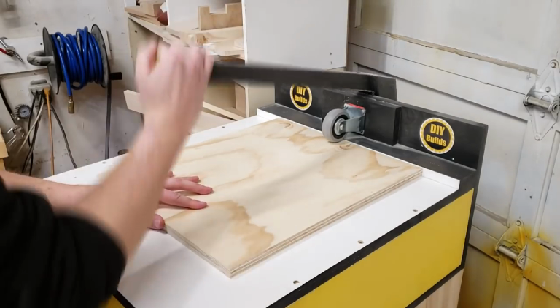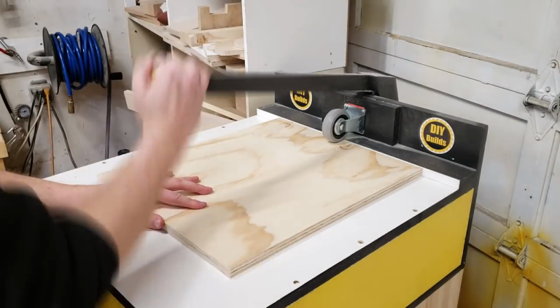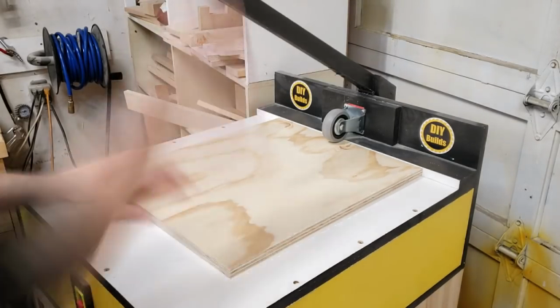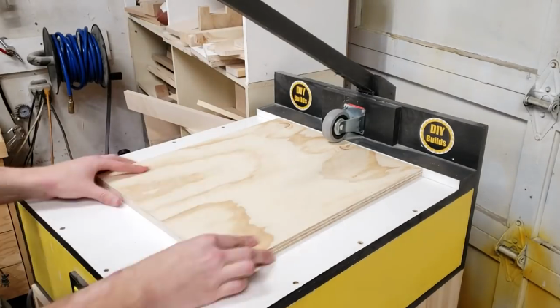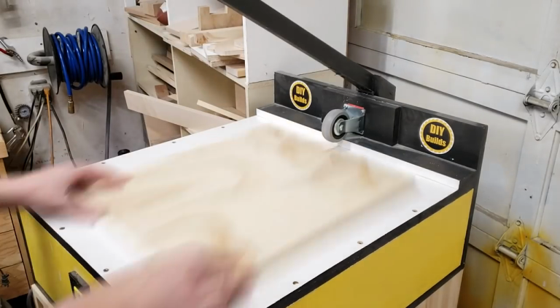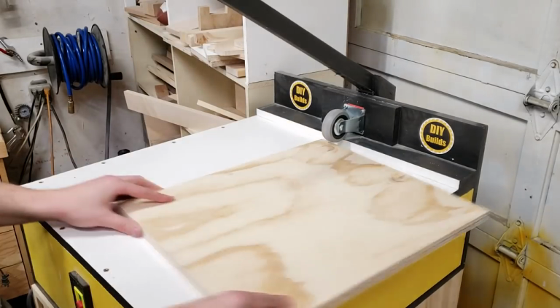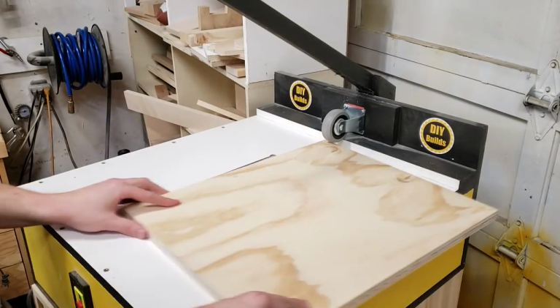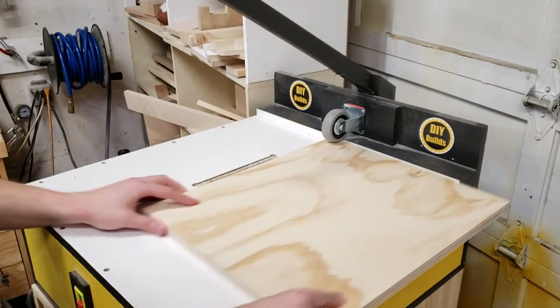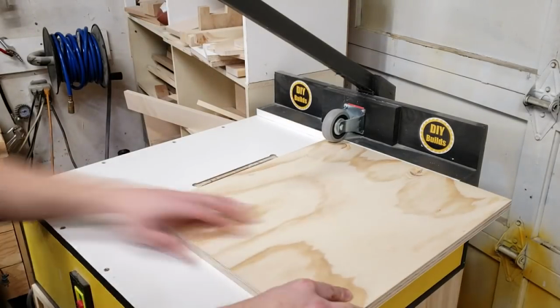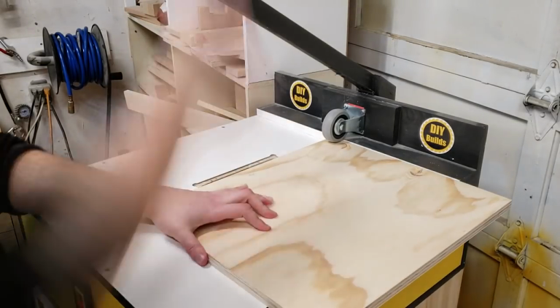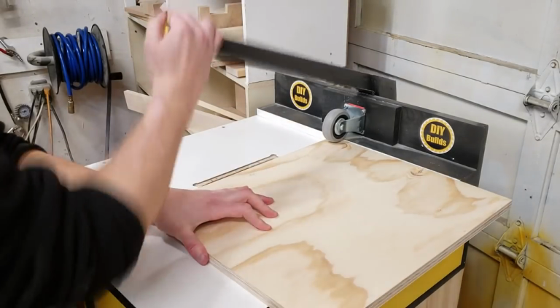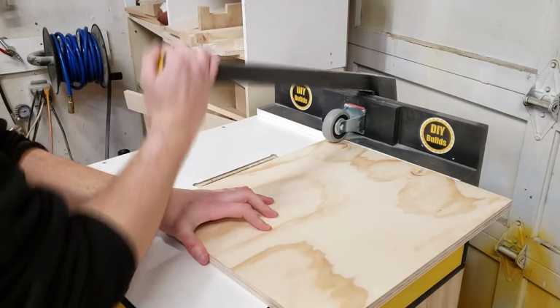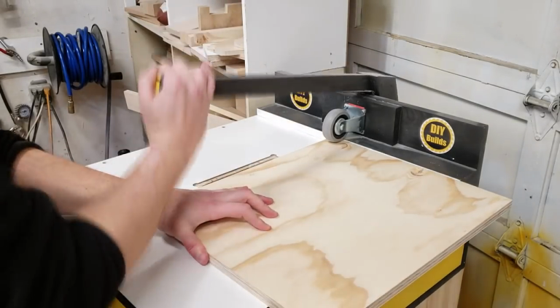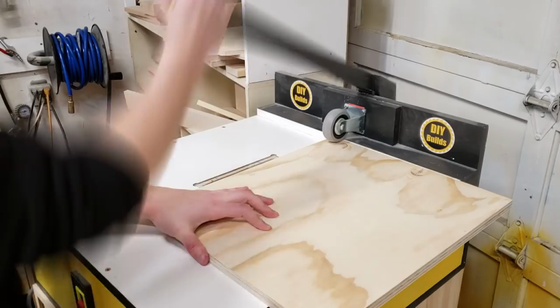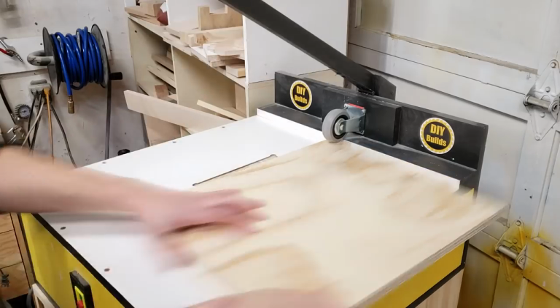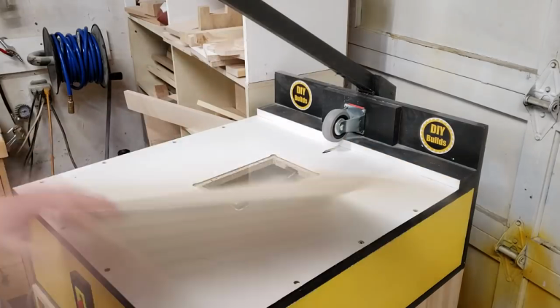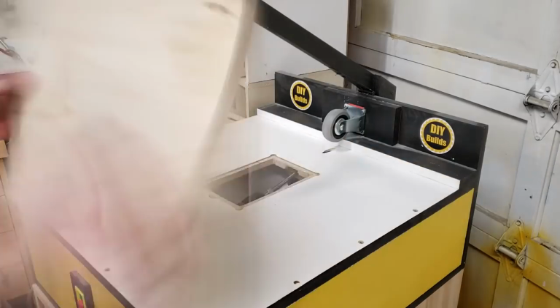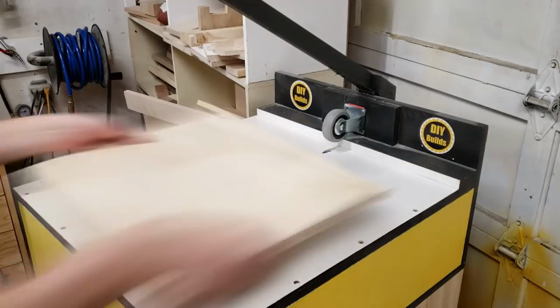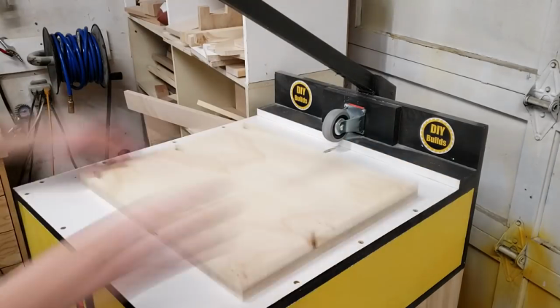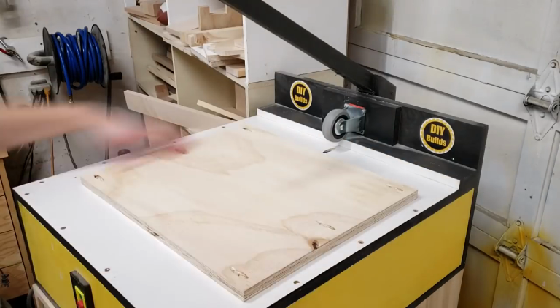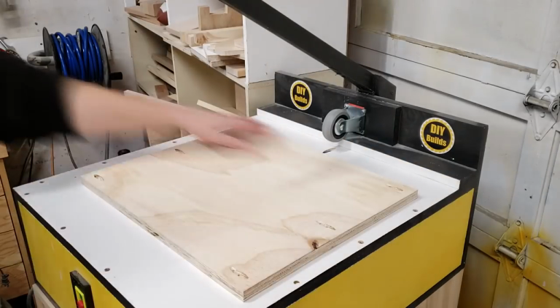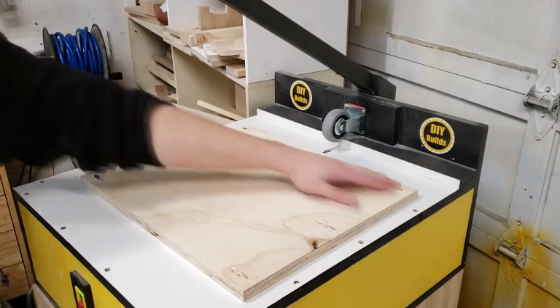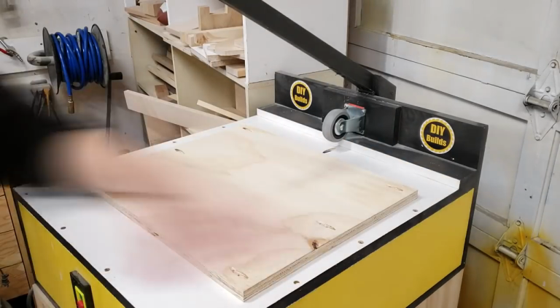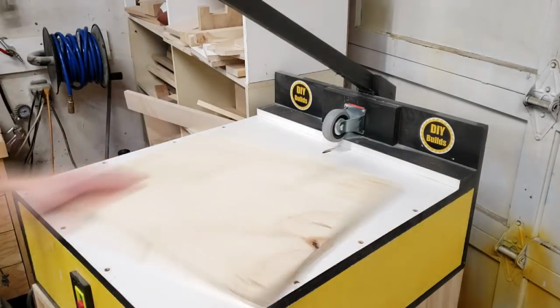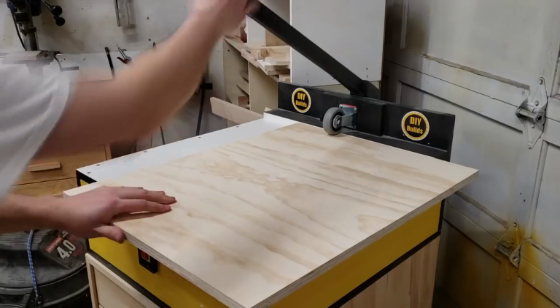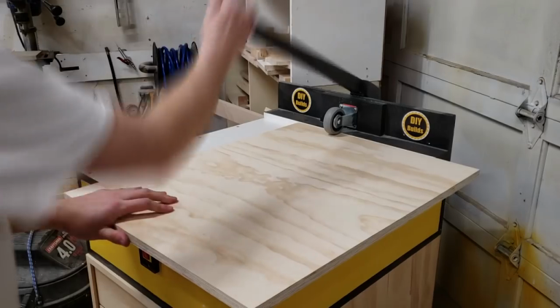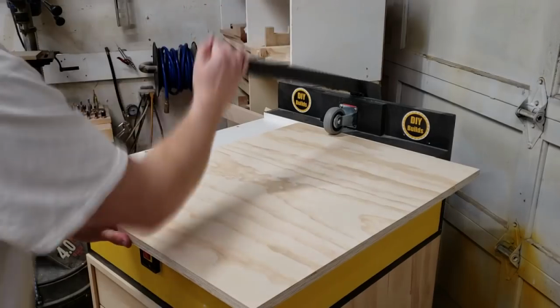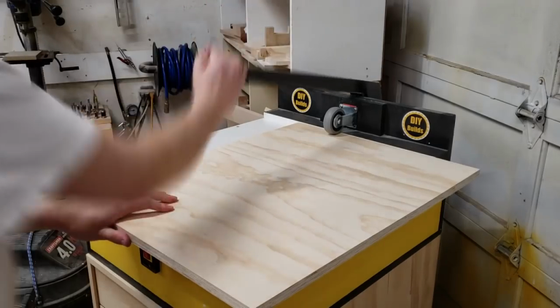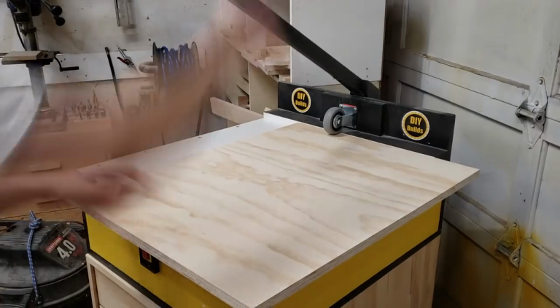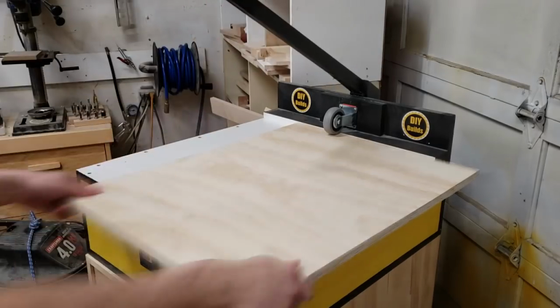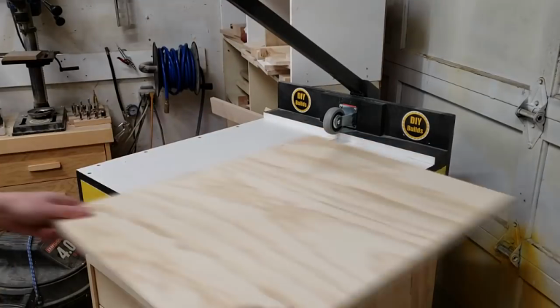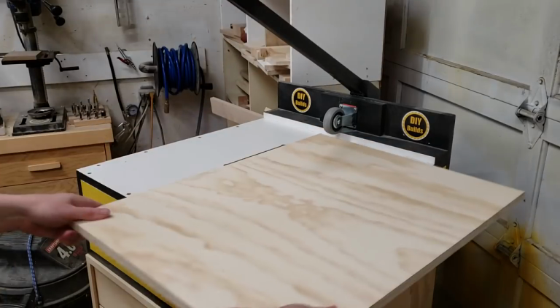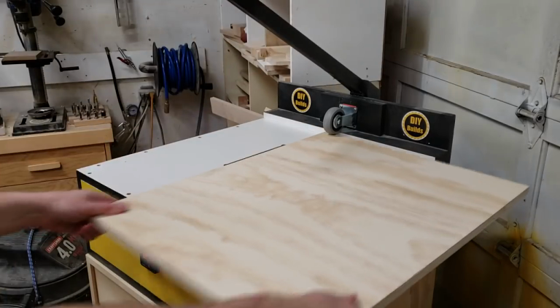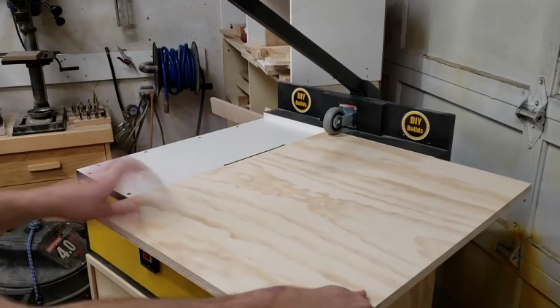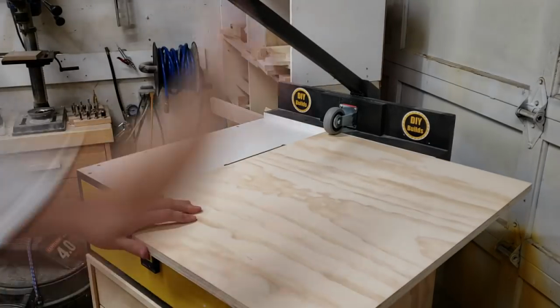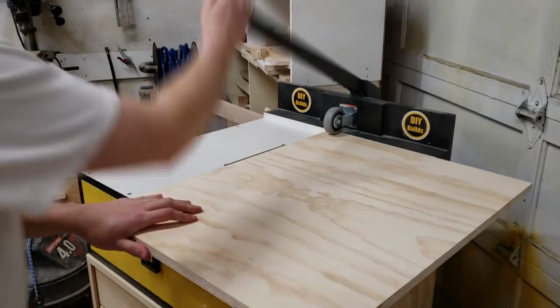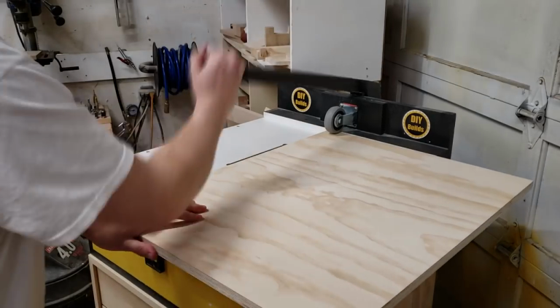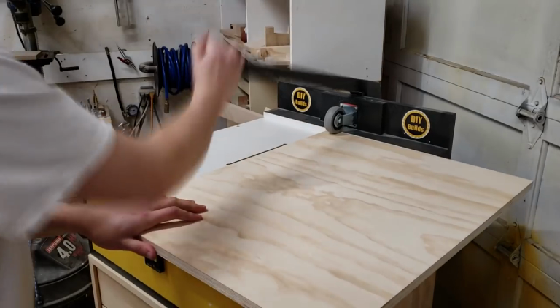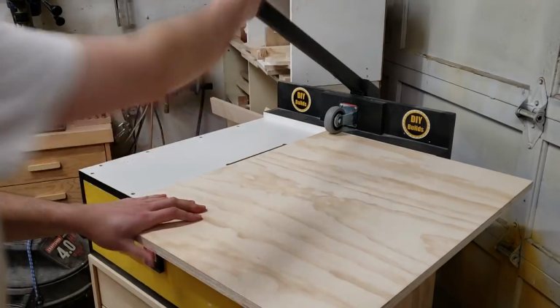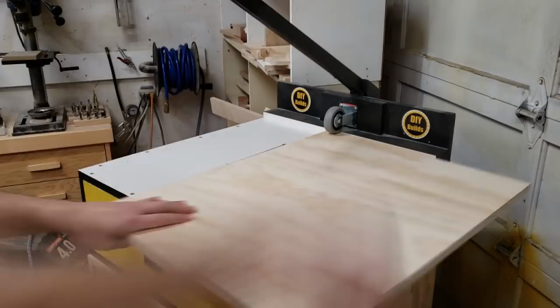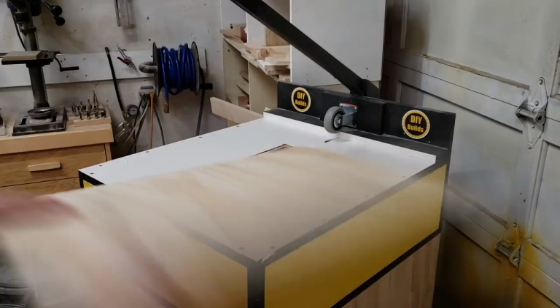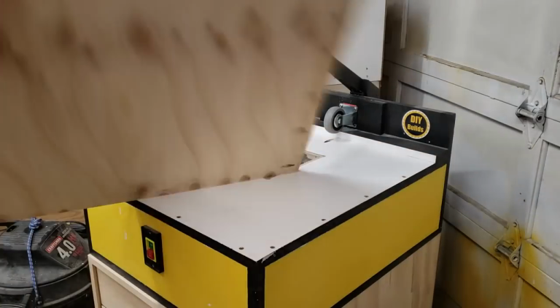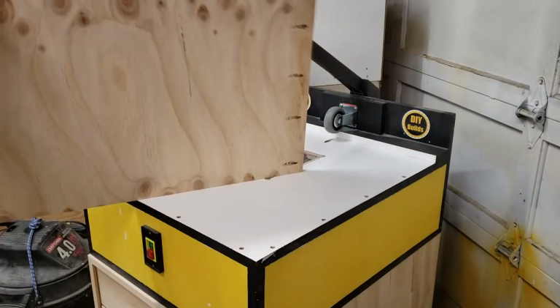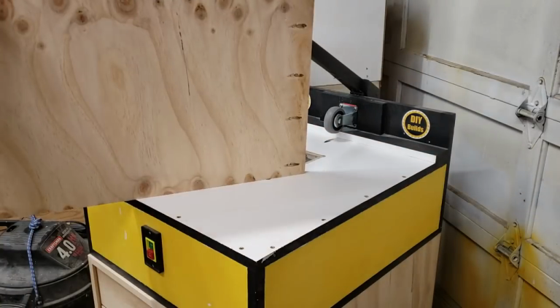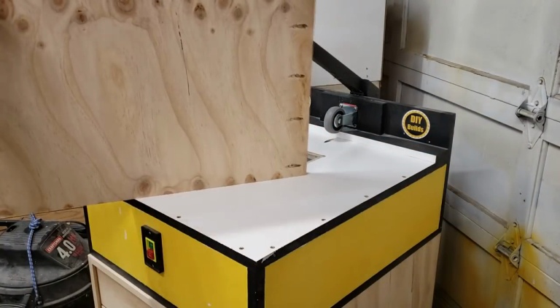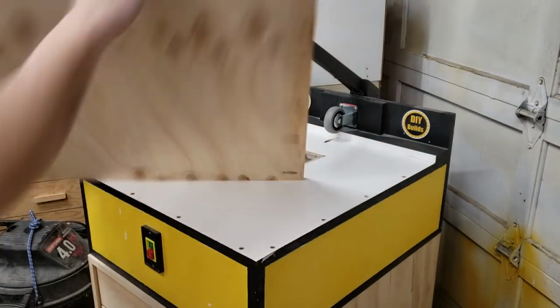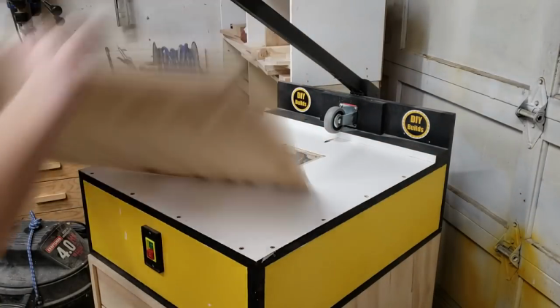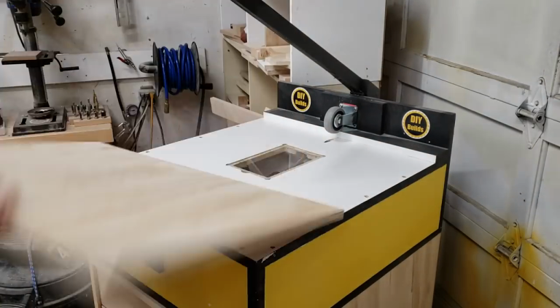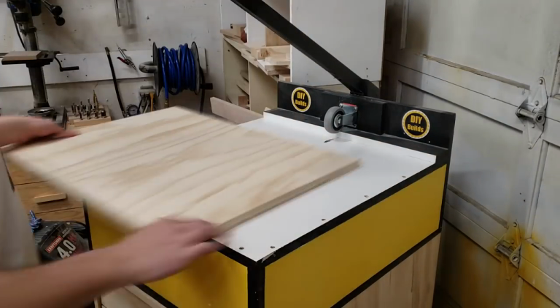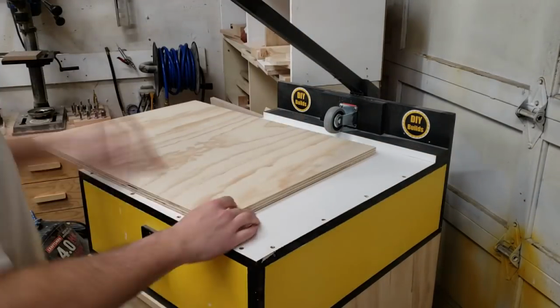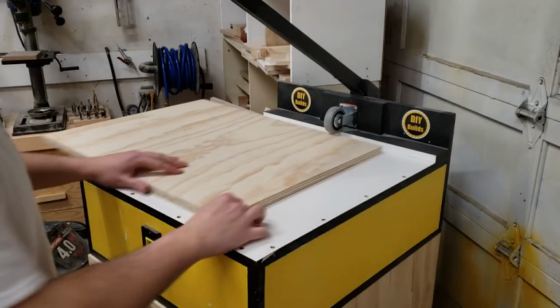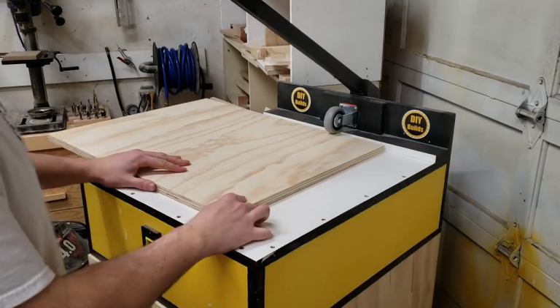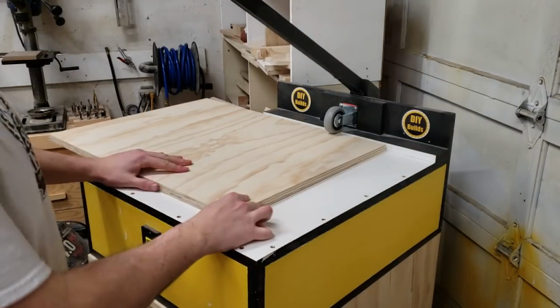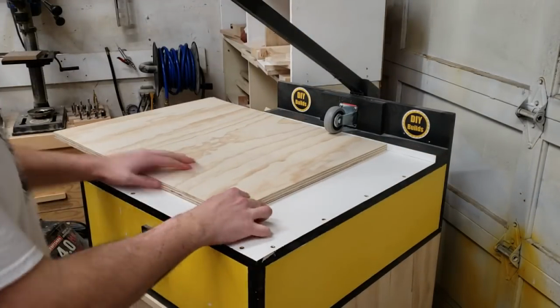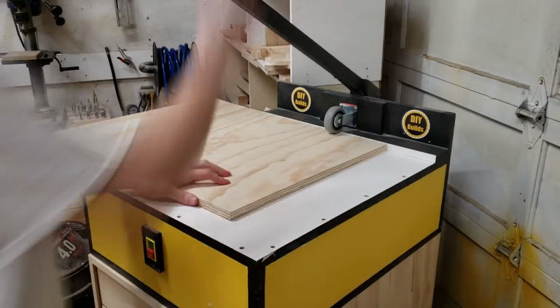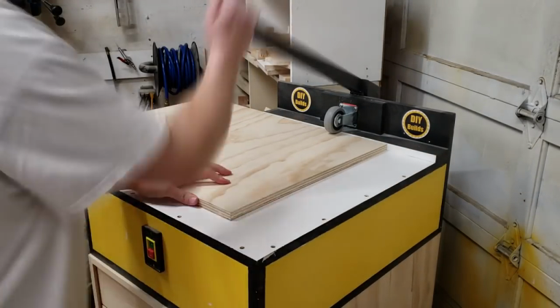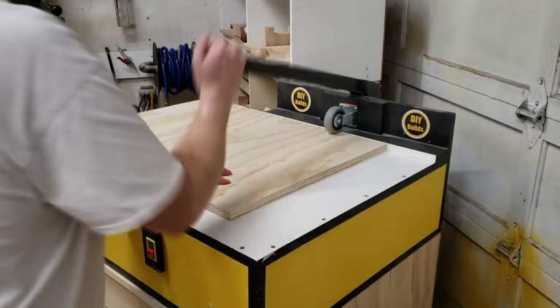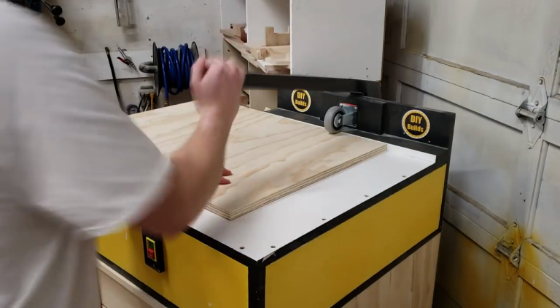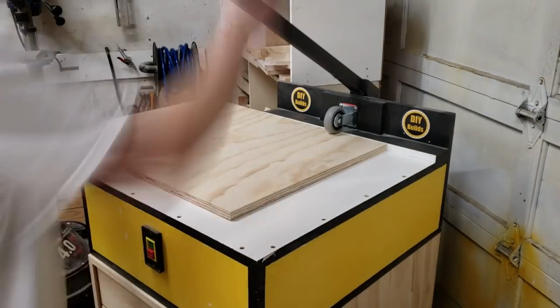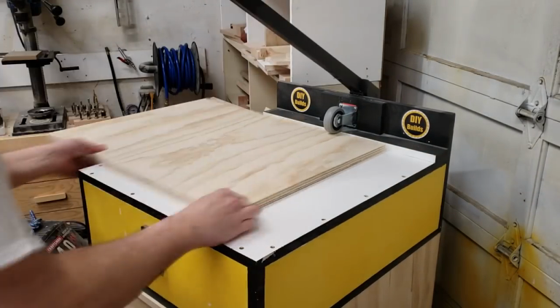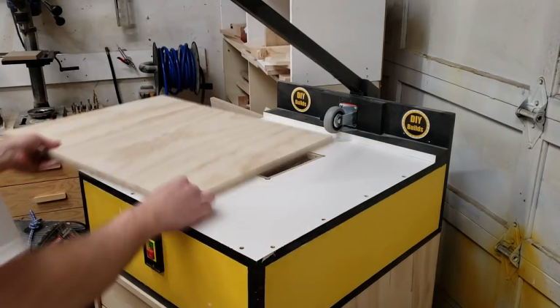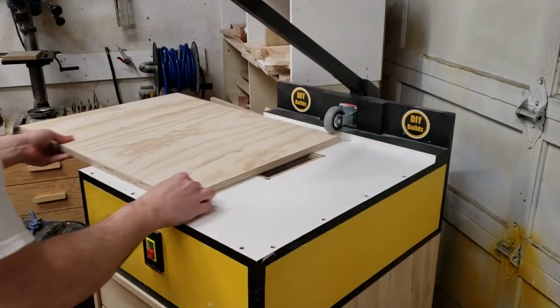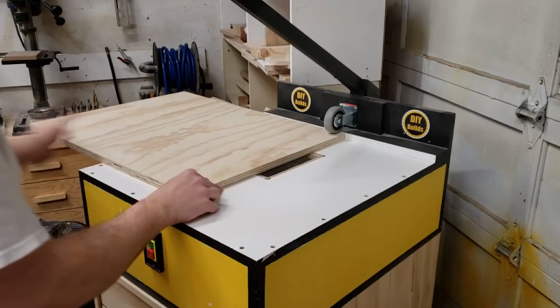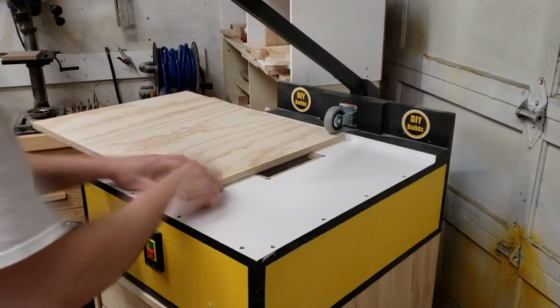If you're interested in how I built my homemade pocket hole machine, I have three build videos on my YouTube channel — link in the description.